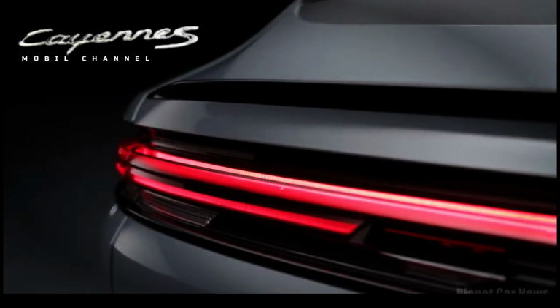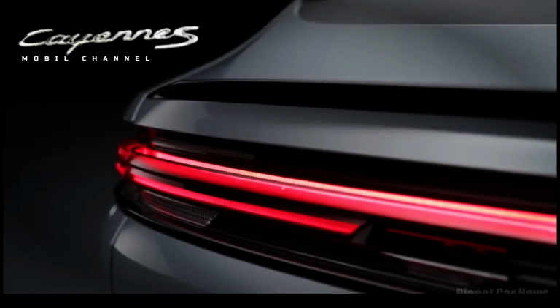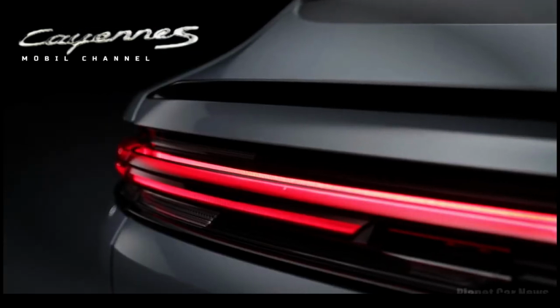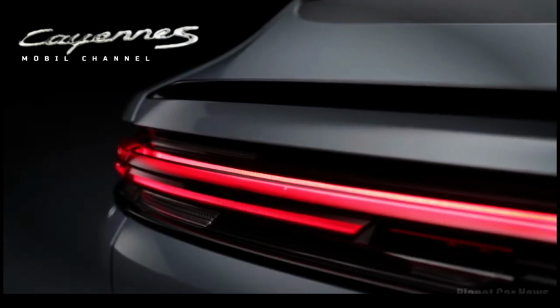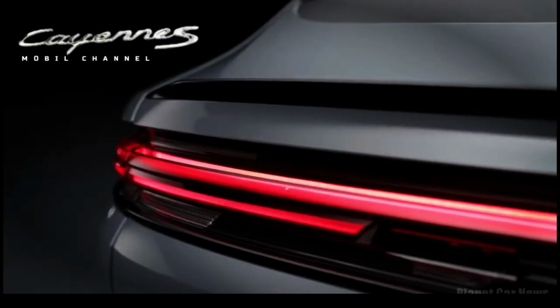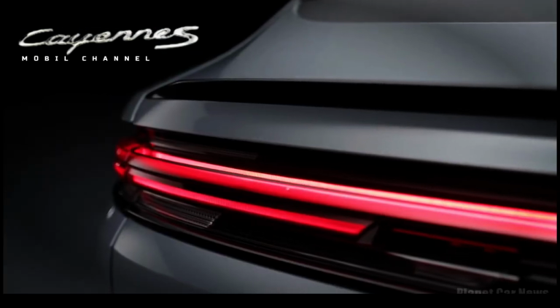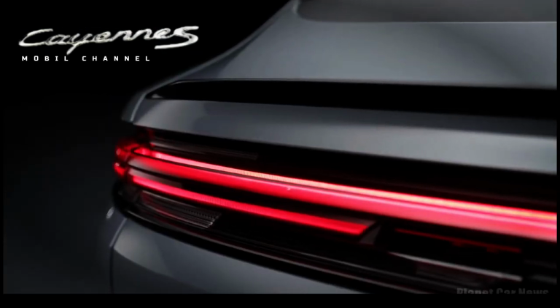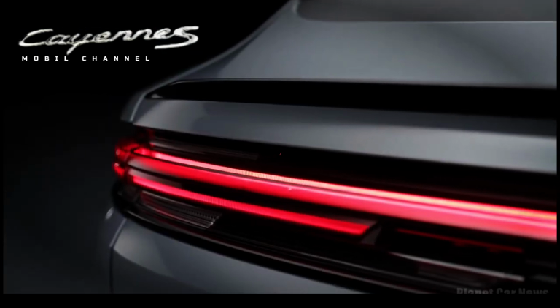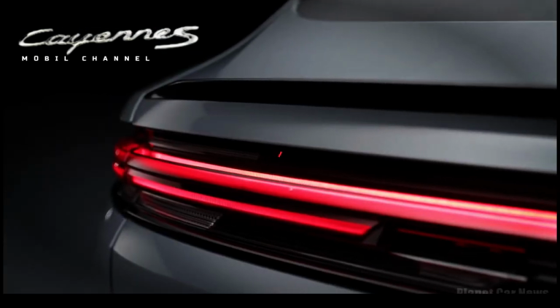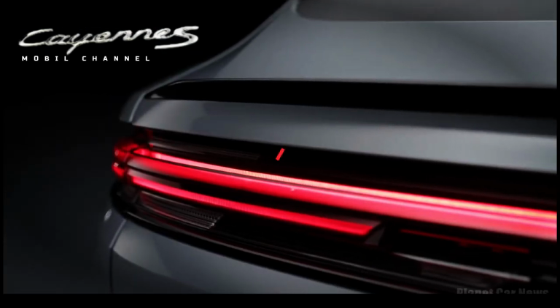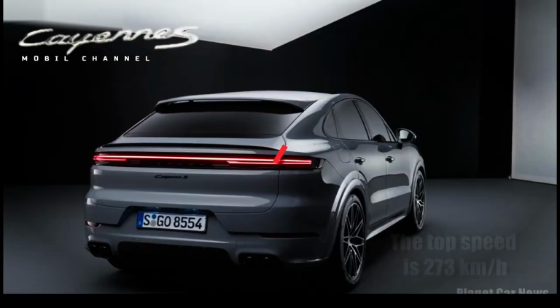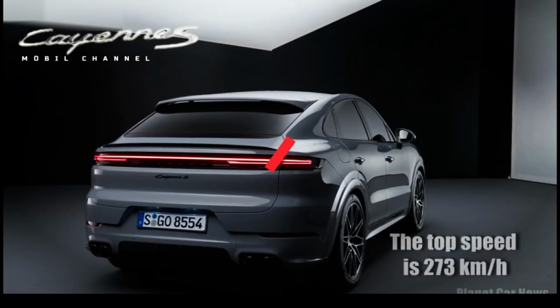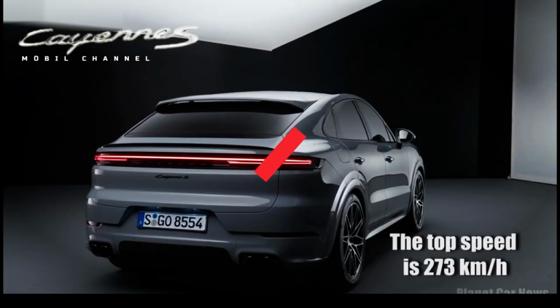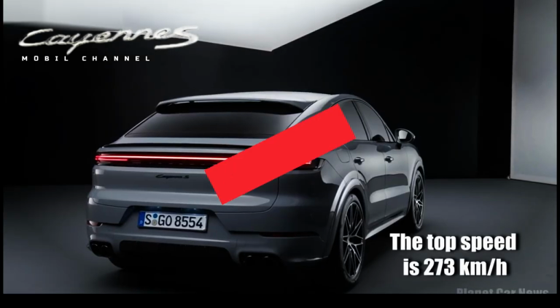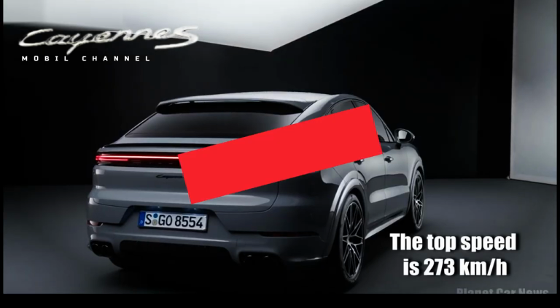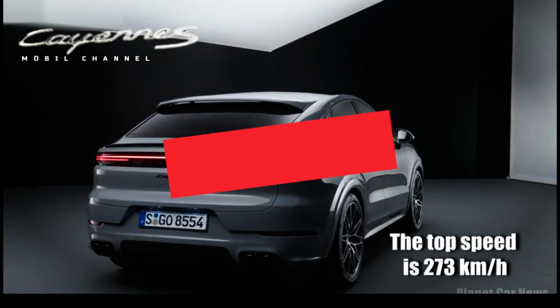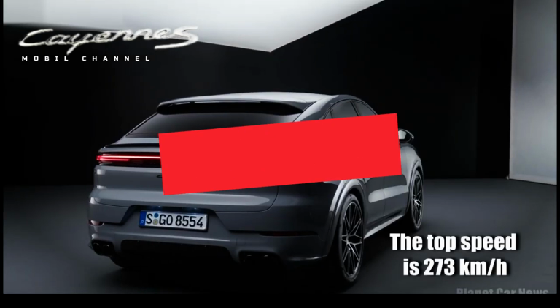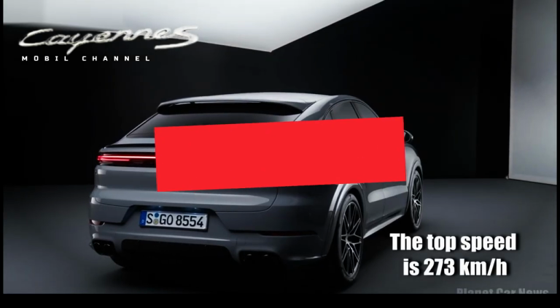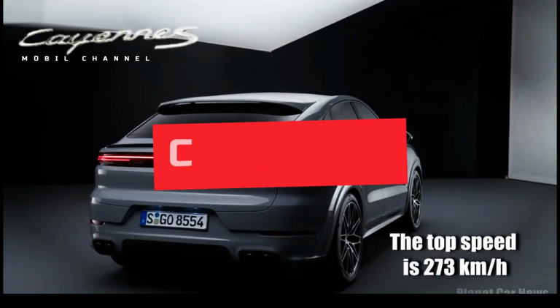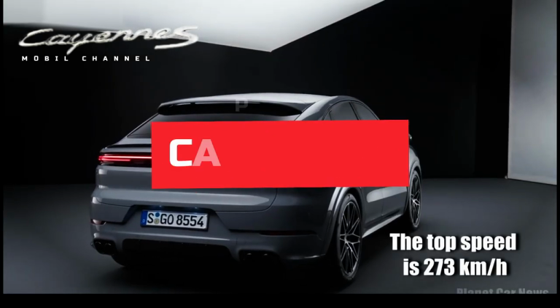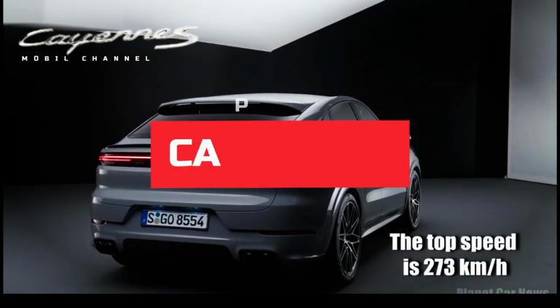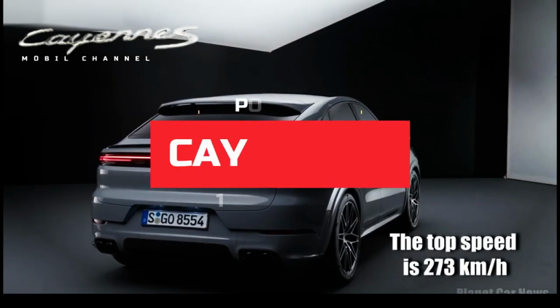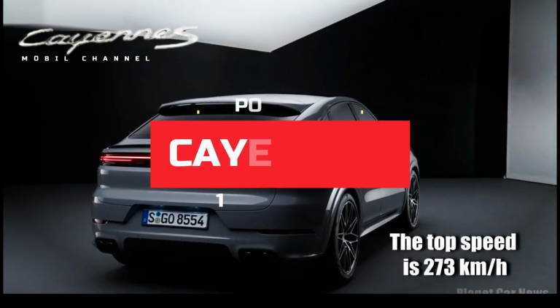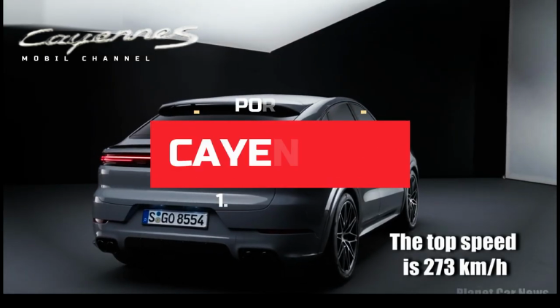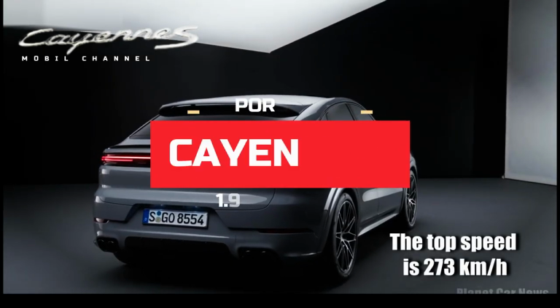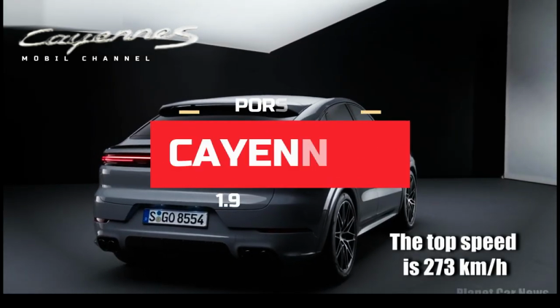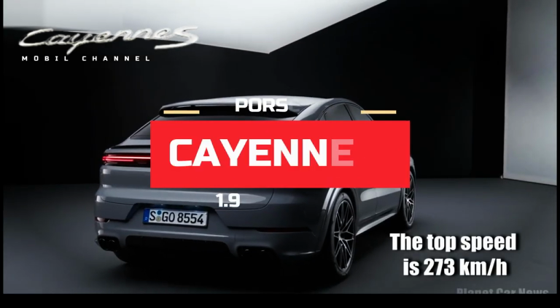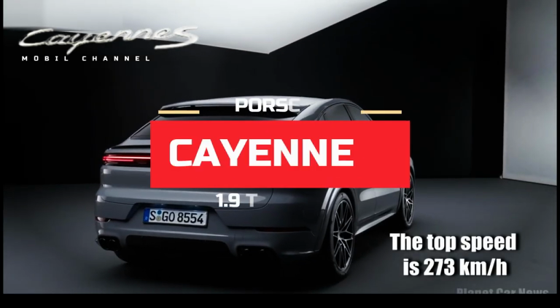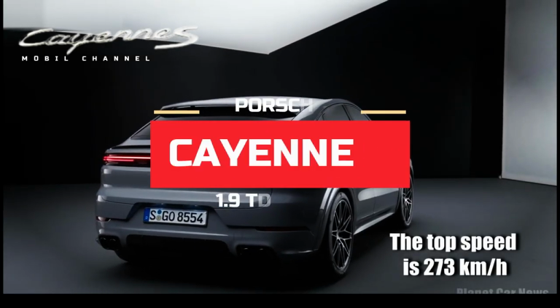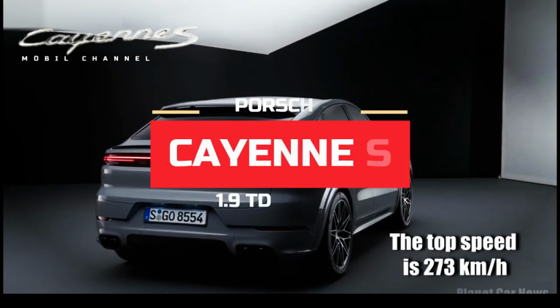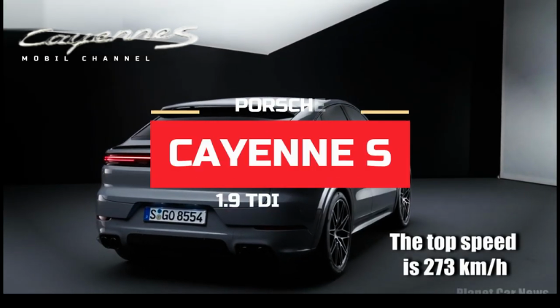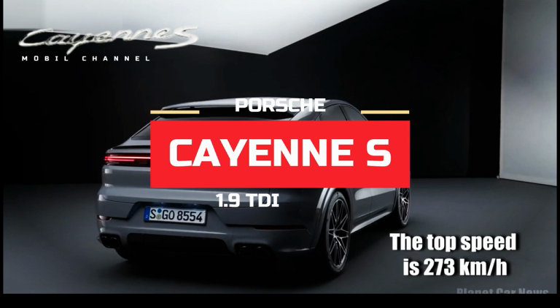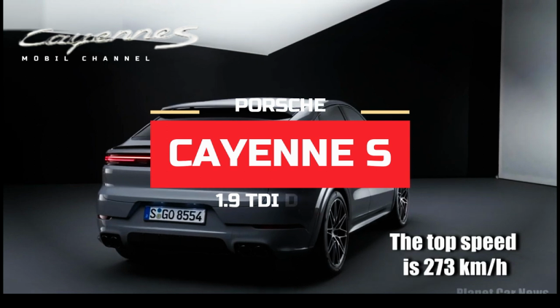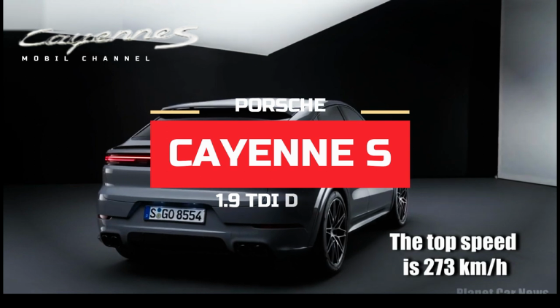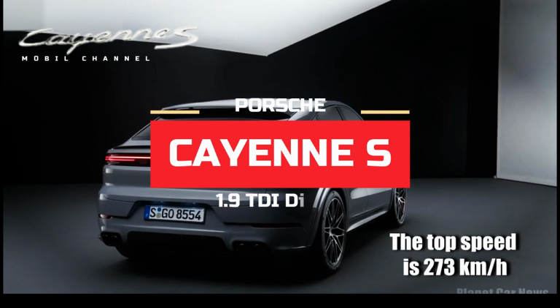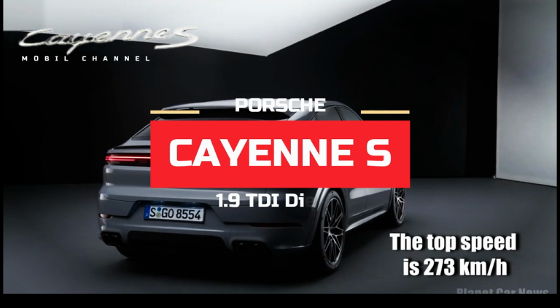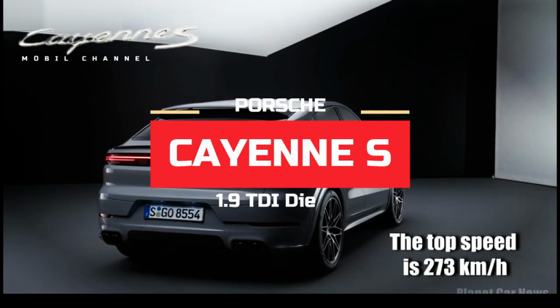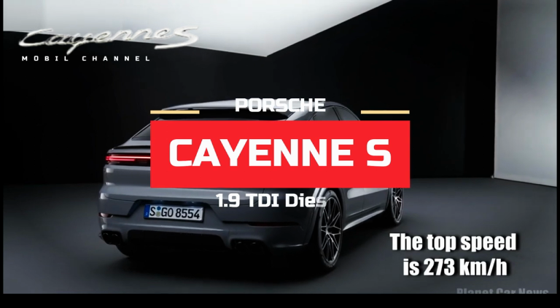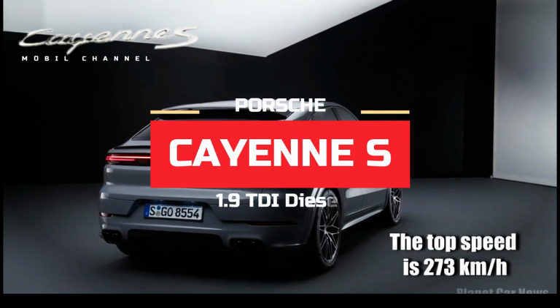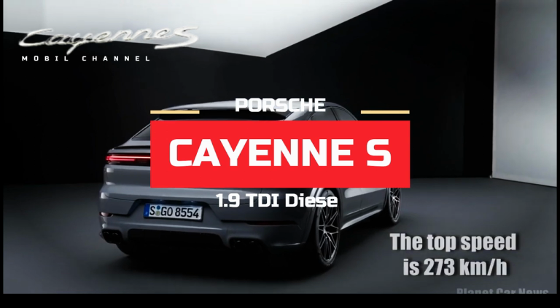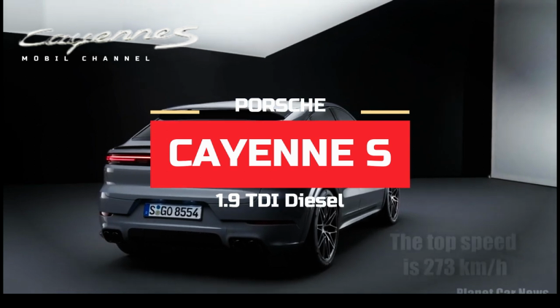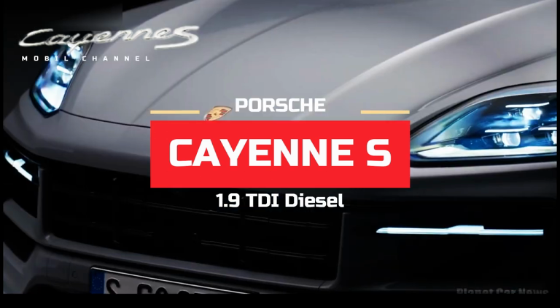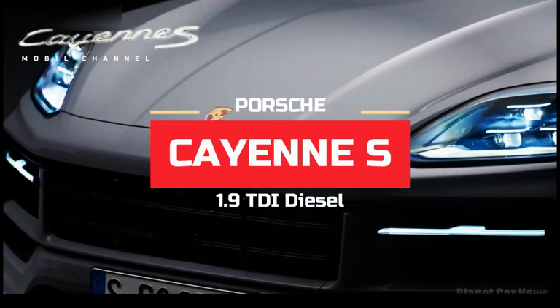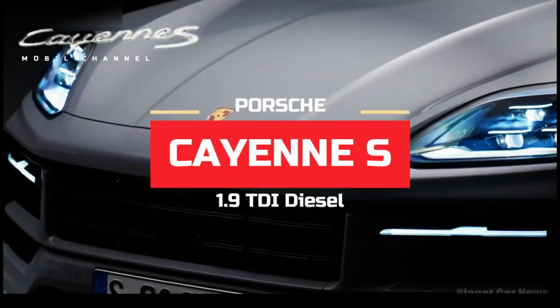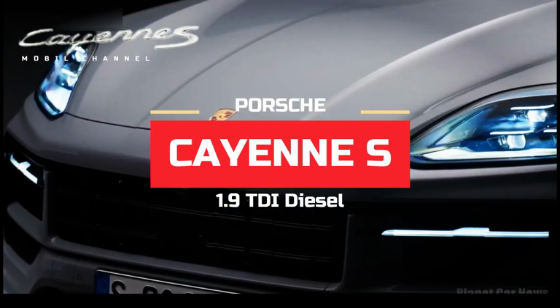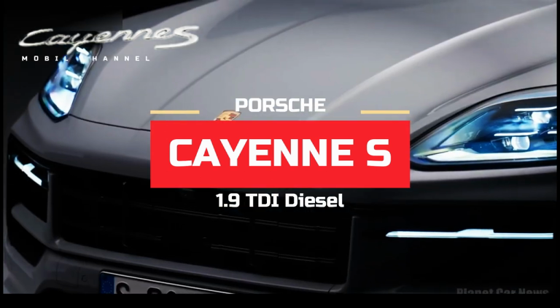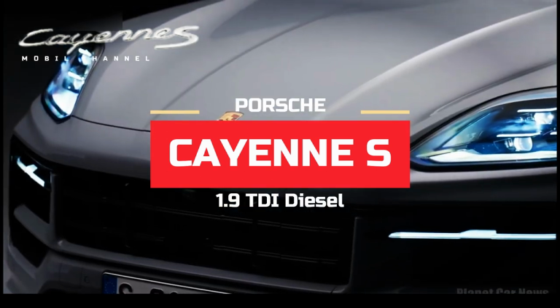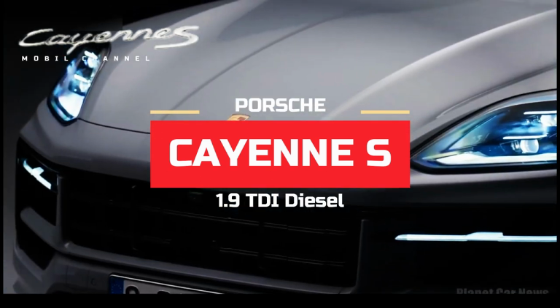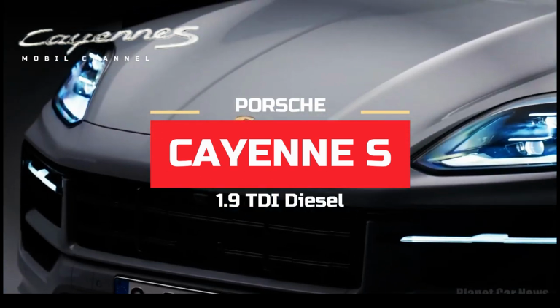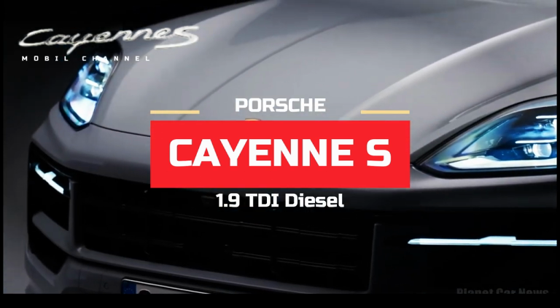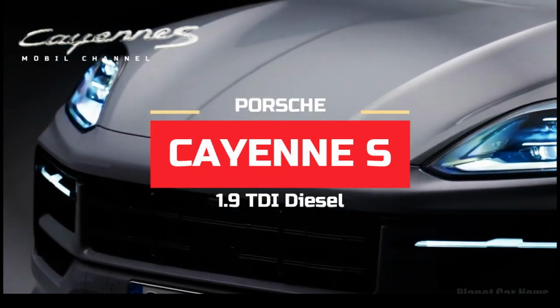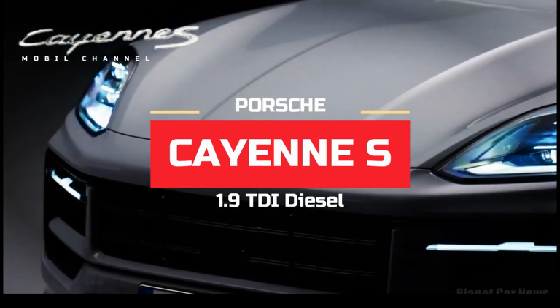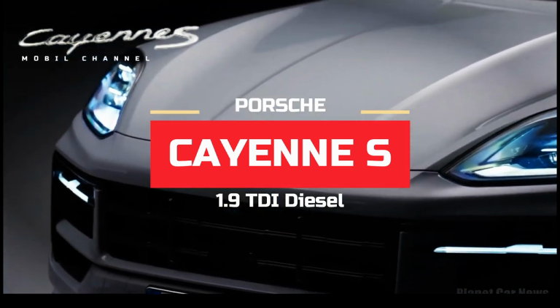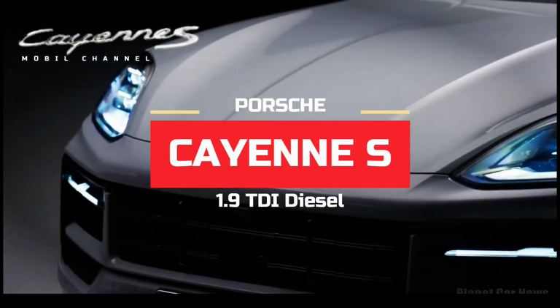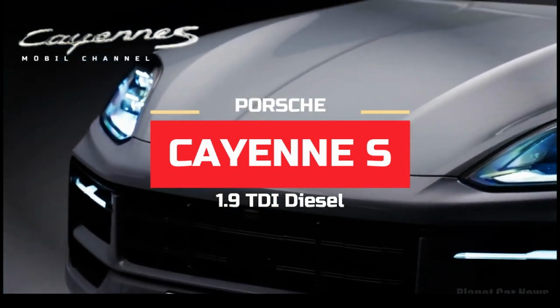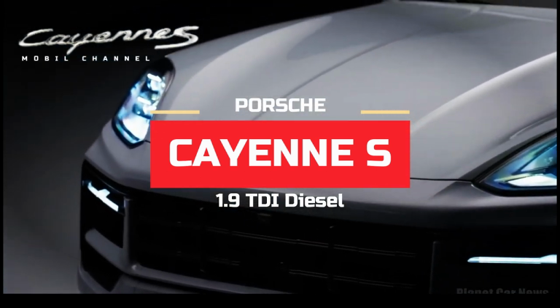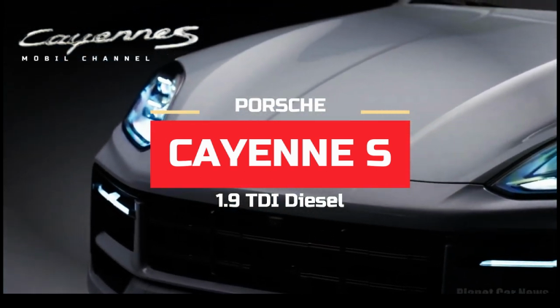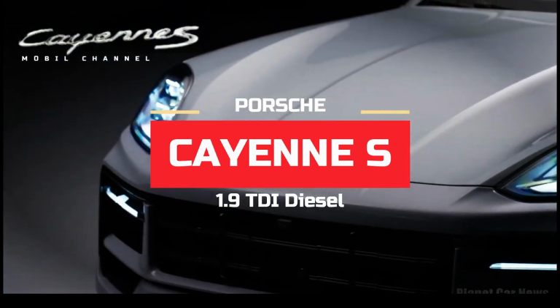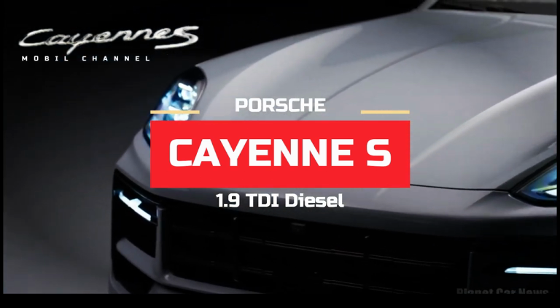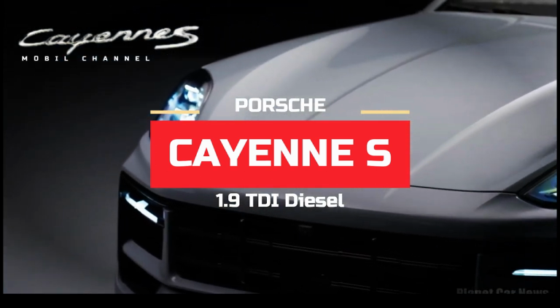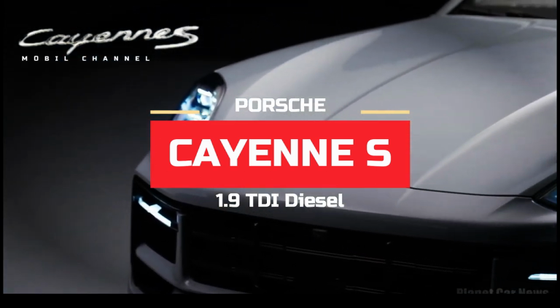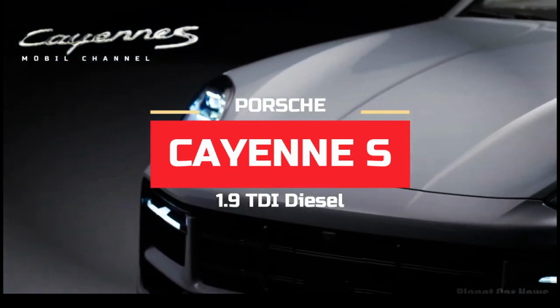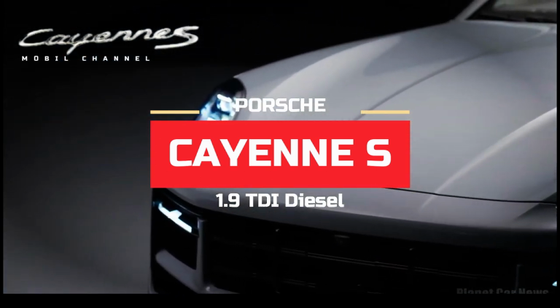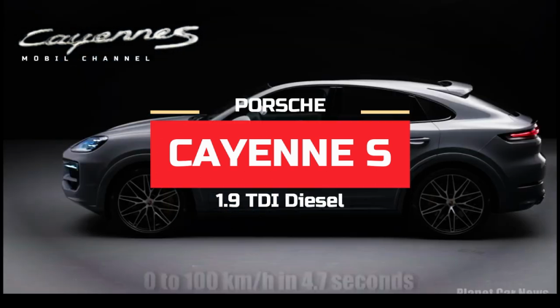Porsche Cayenne S 2004 1.9 TDI Diesel: Definition of Luxury and Budget.